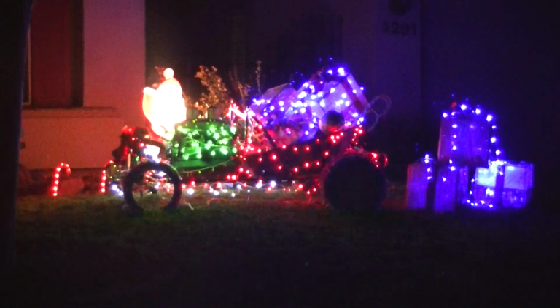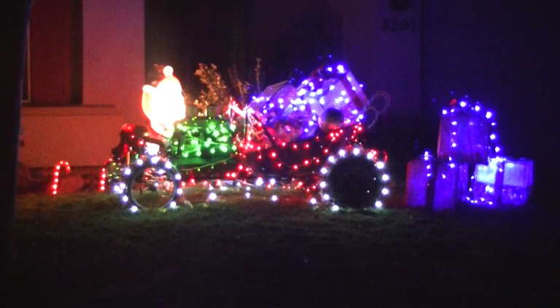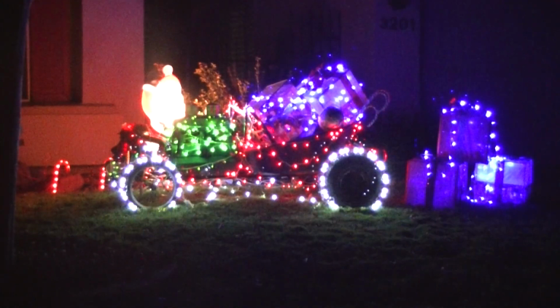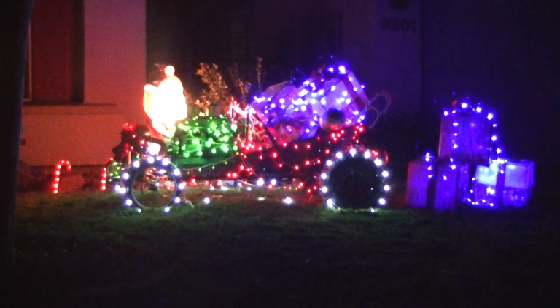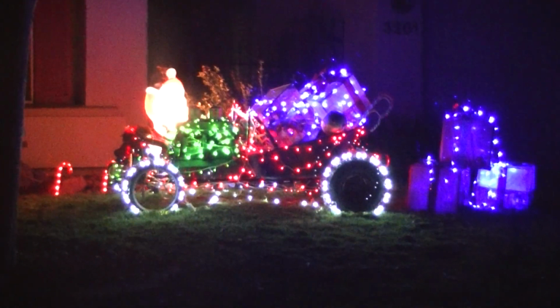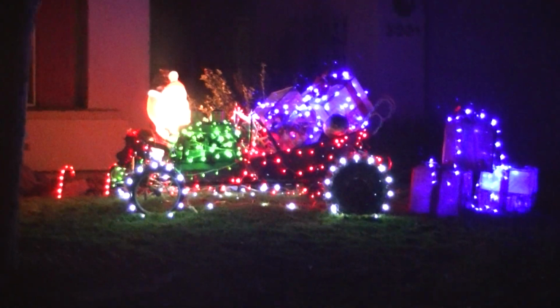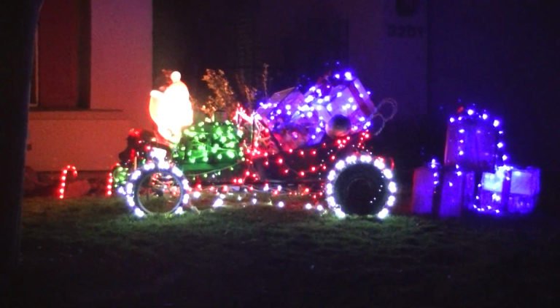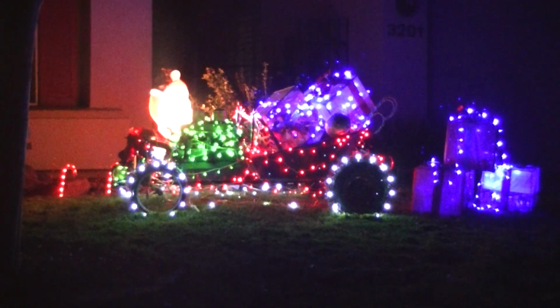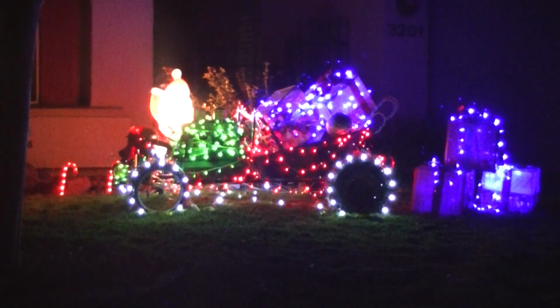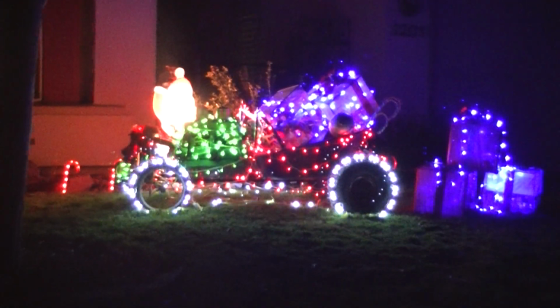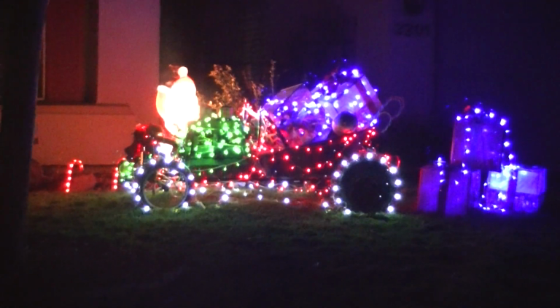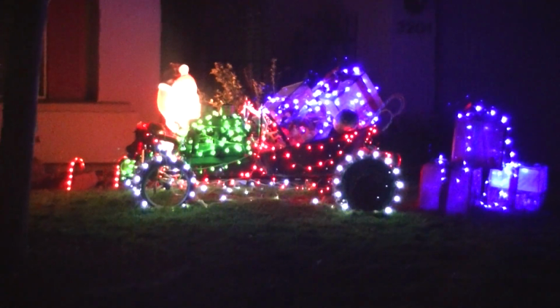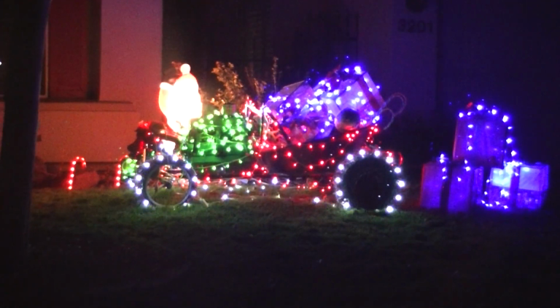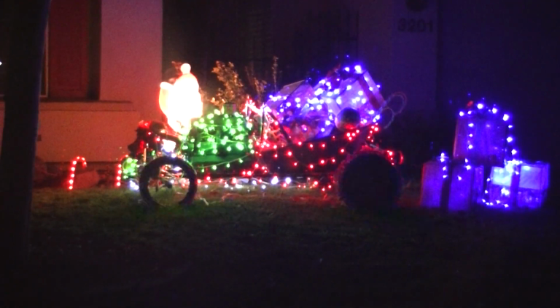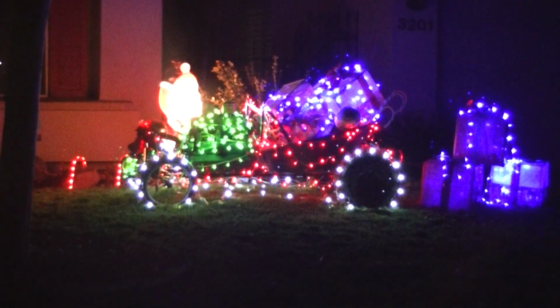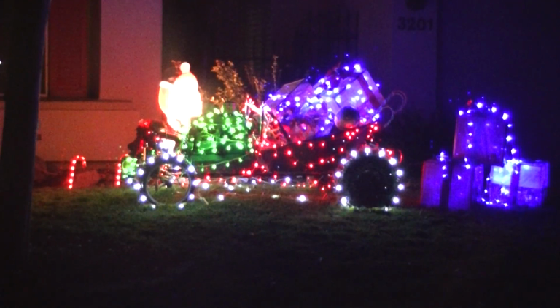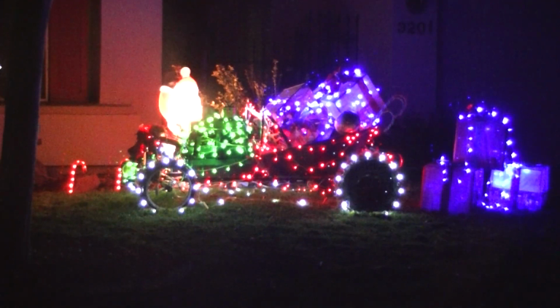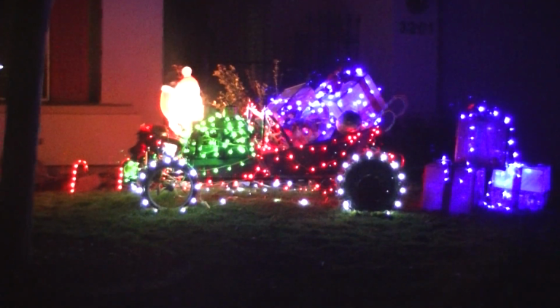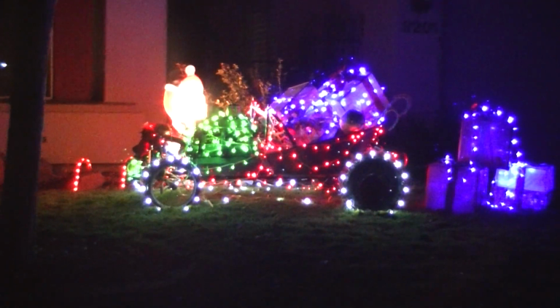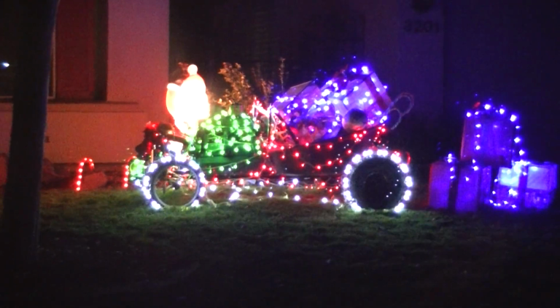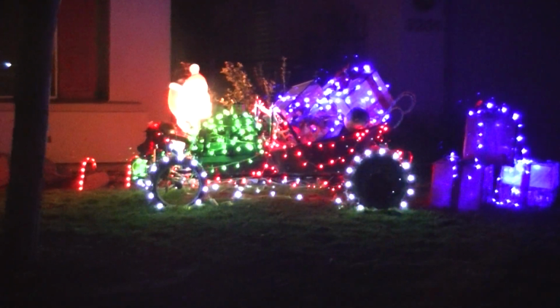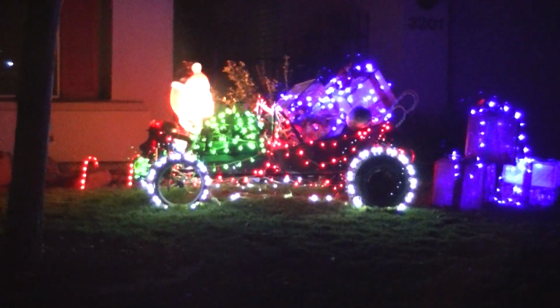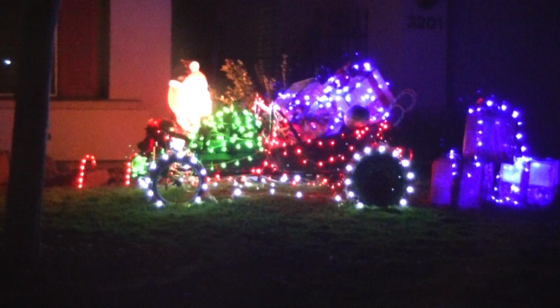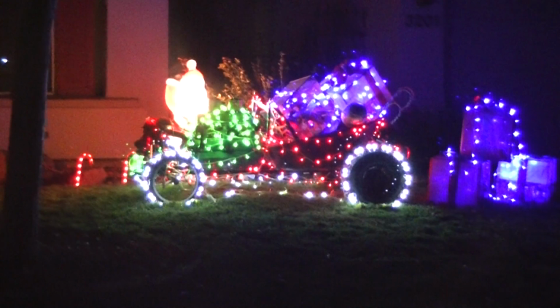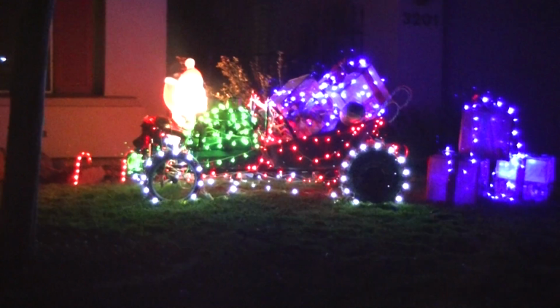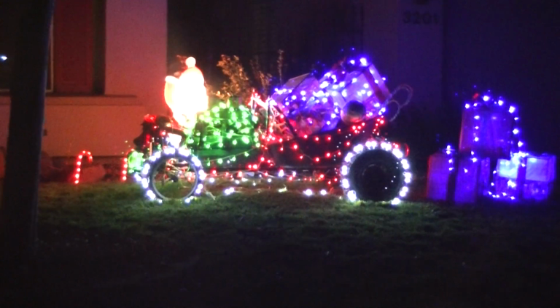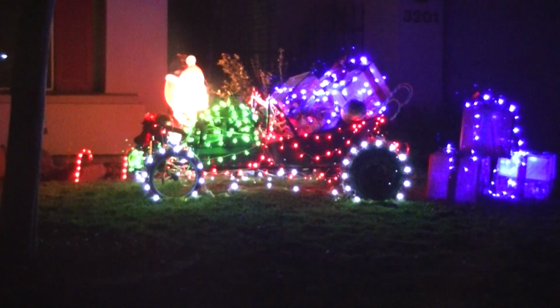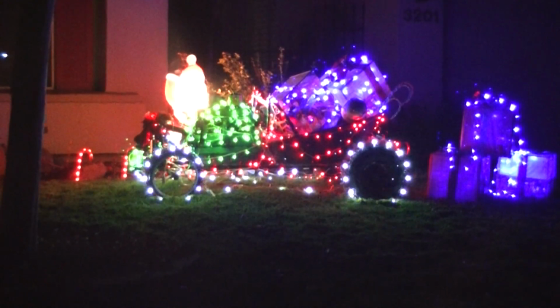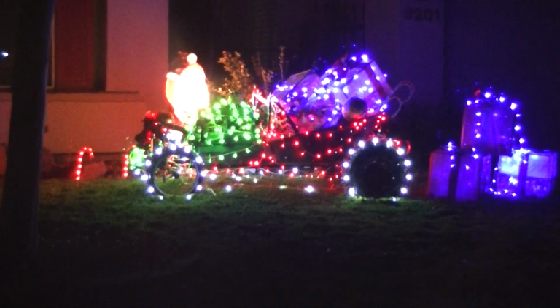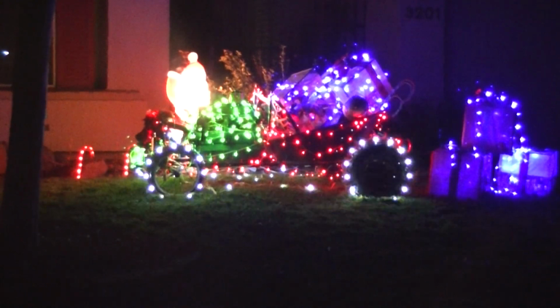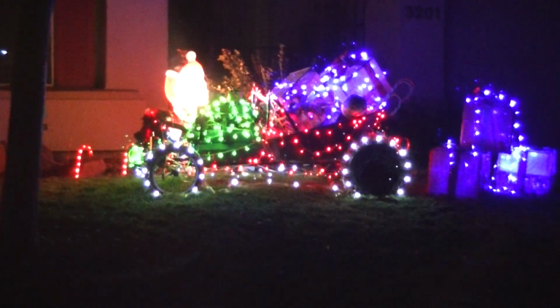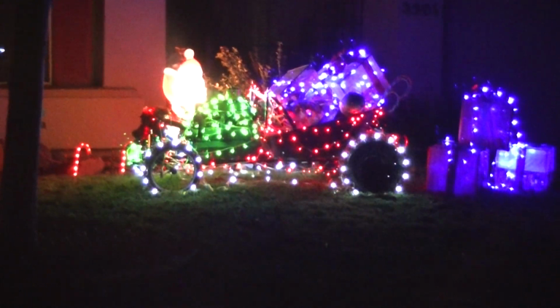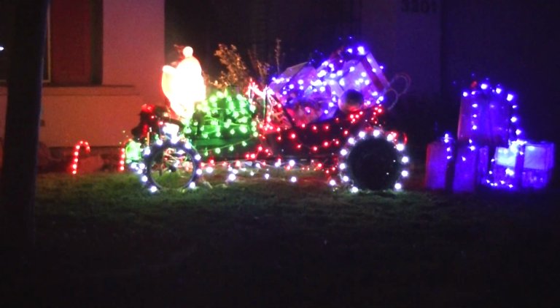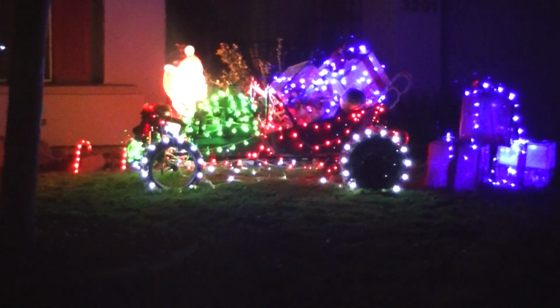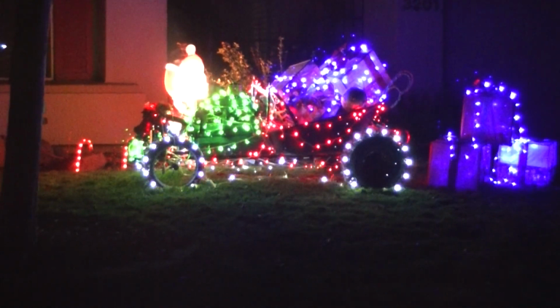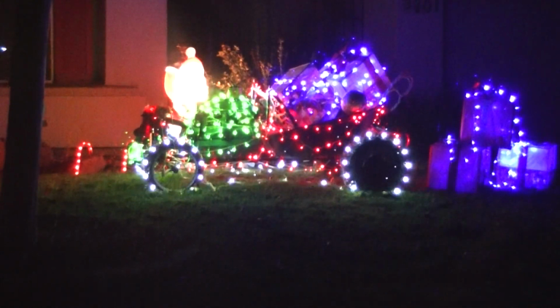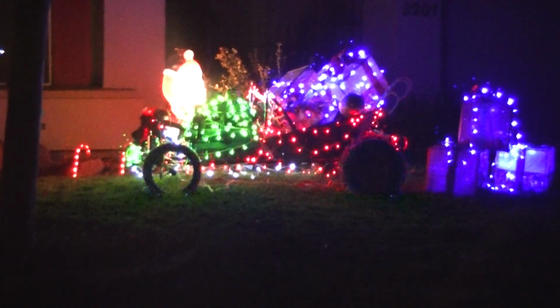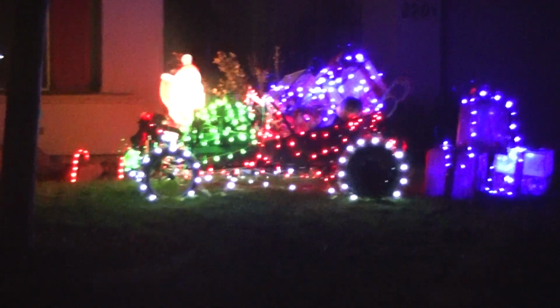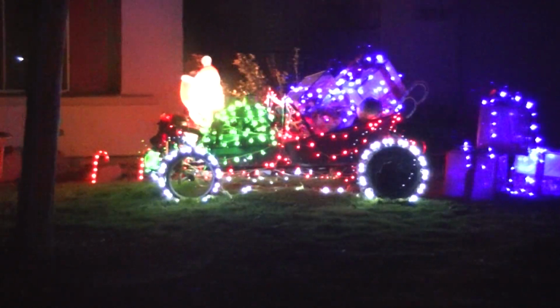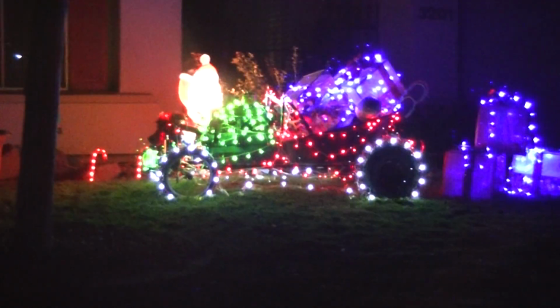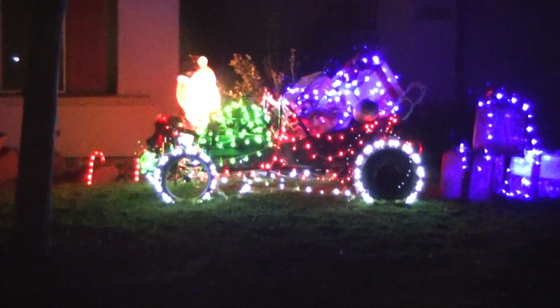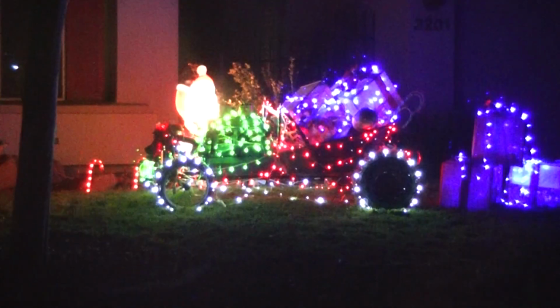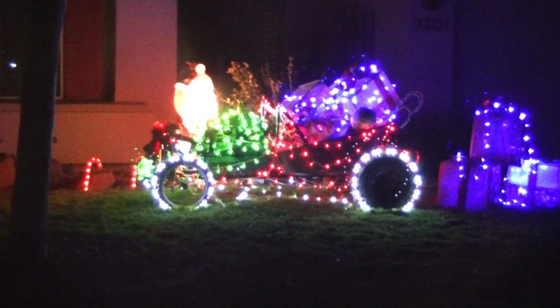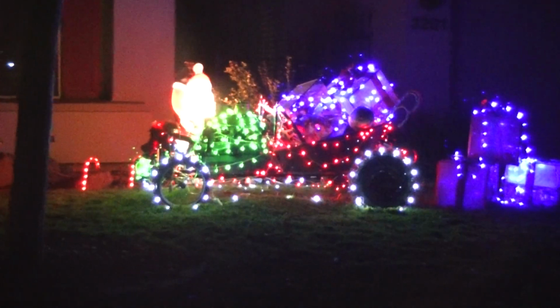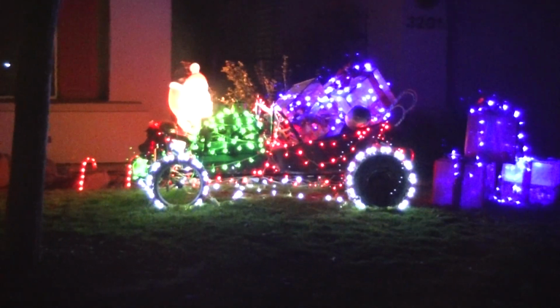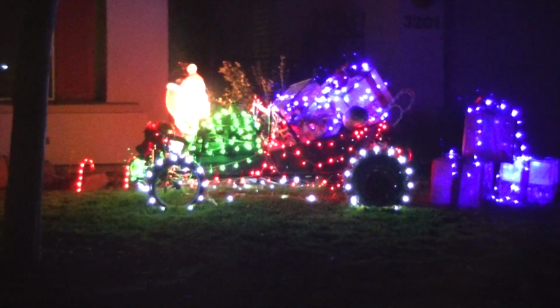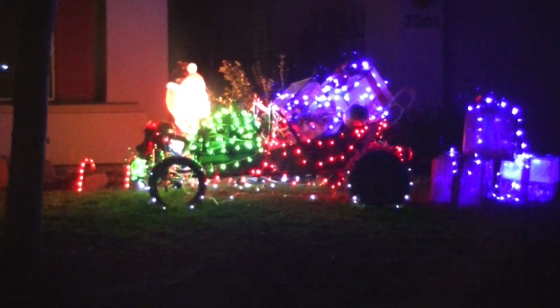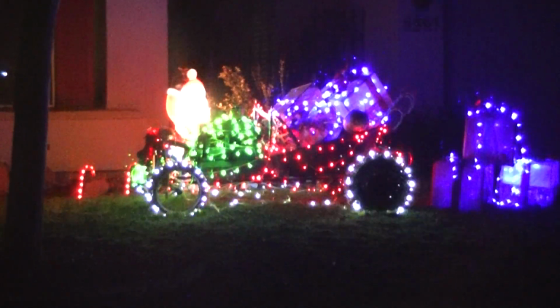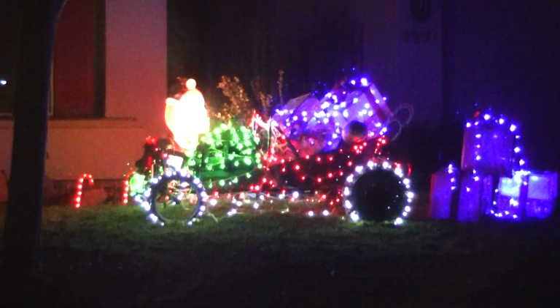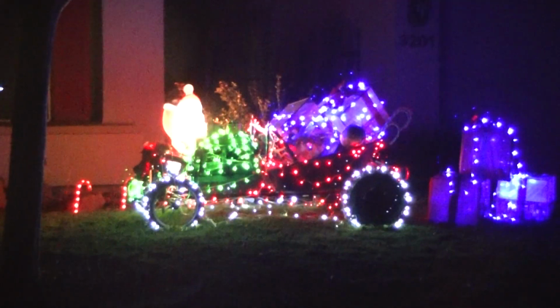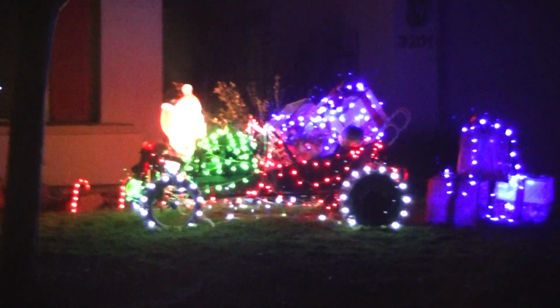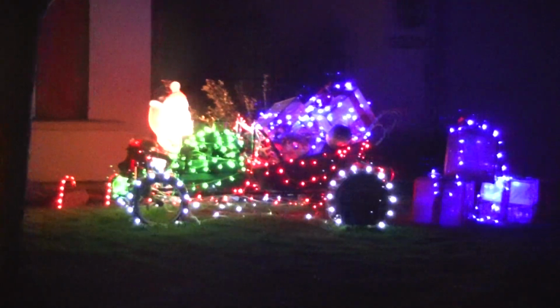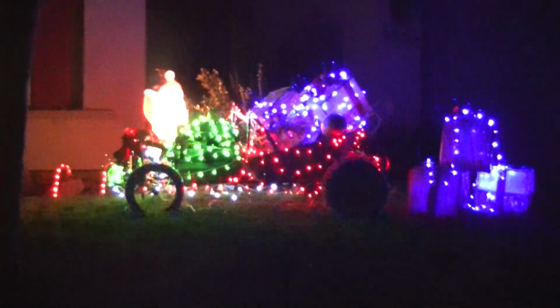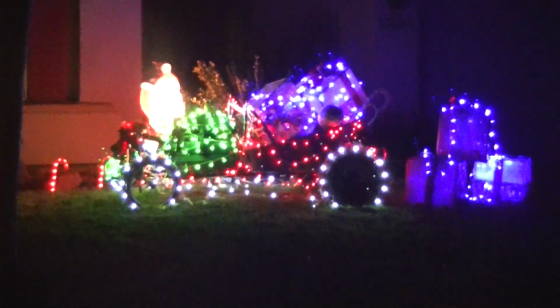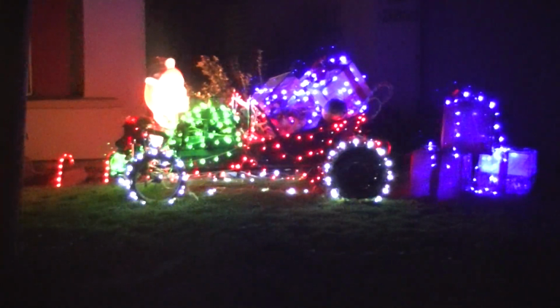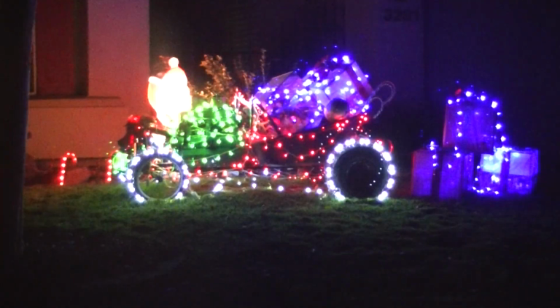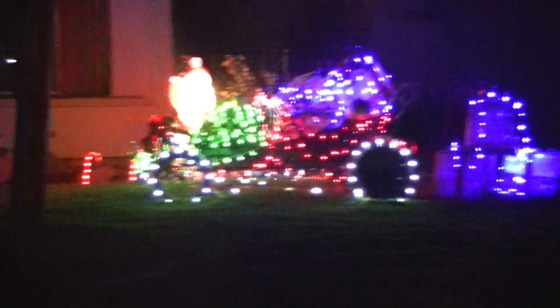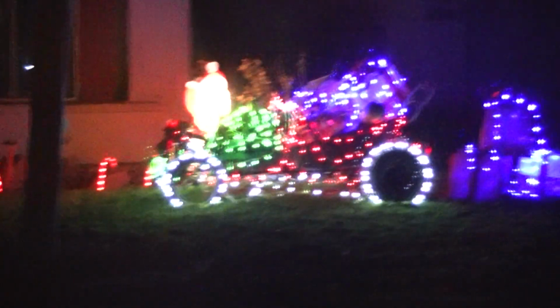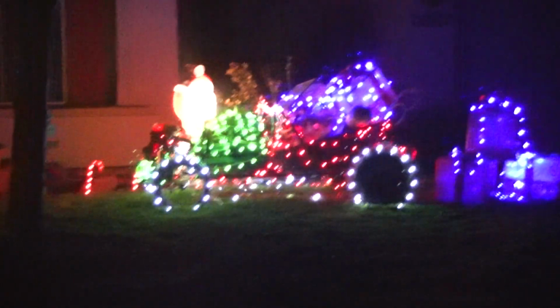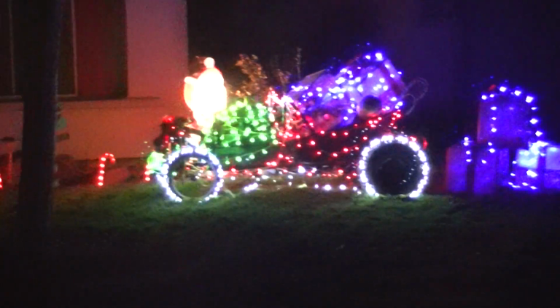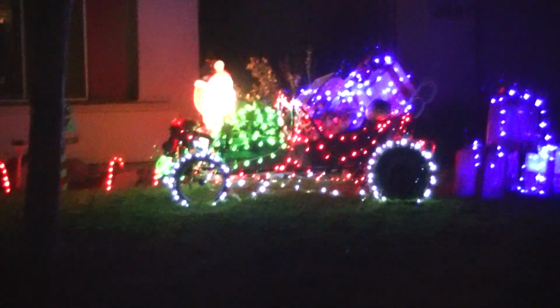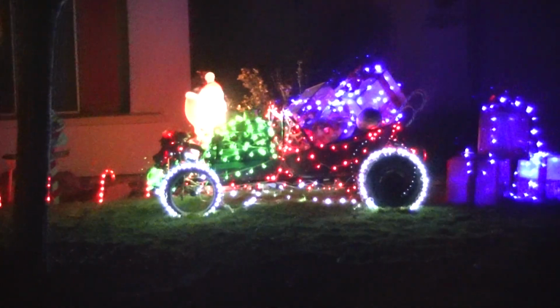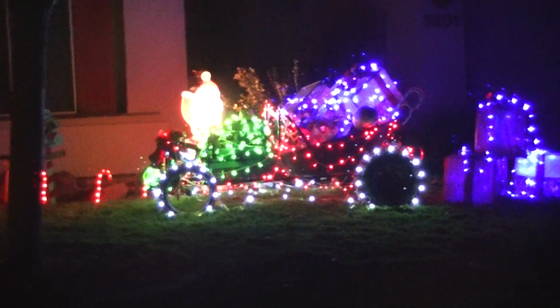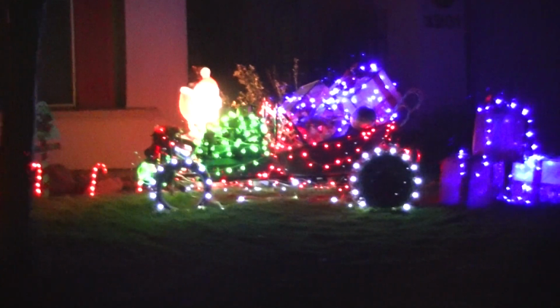And then after I'm finished, I'll take all the lights off and I'll get in it and drive it up and down the street. So Merry Christmas!